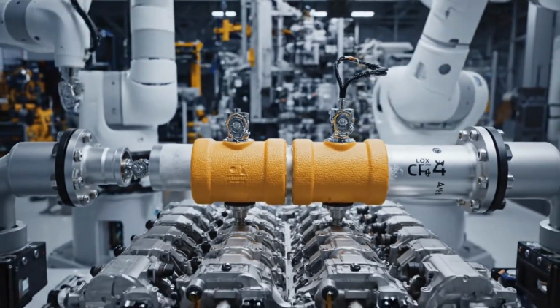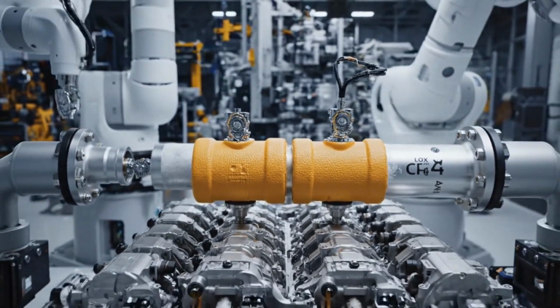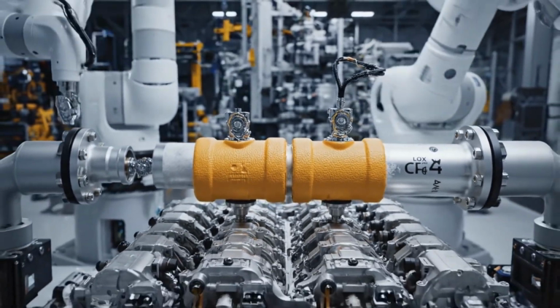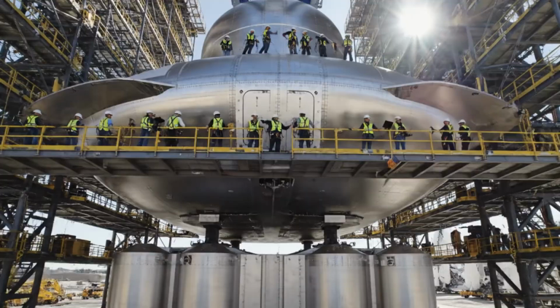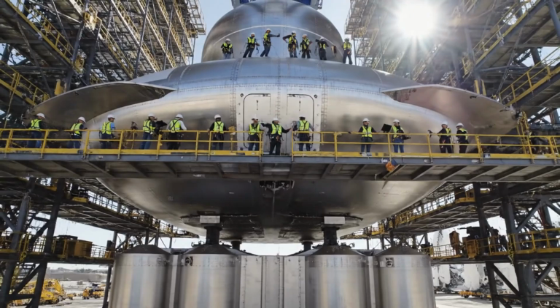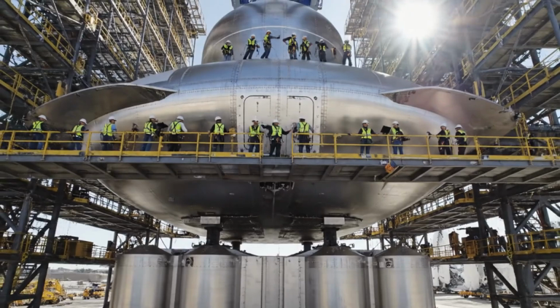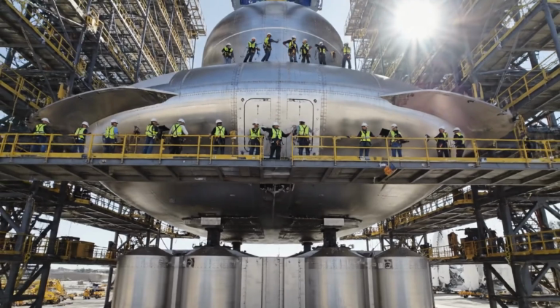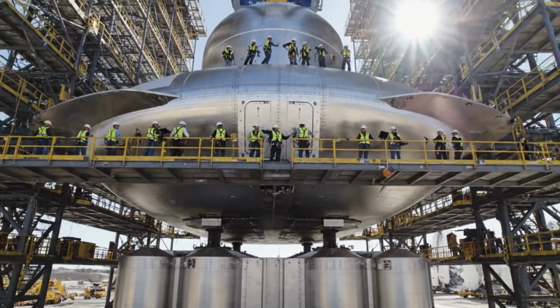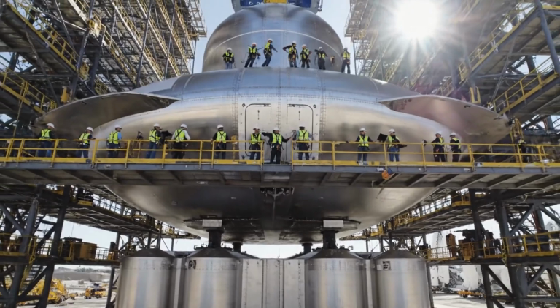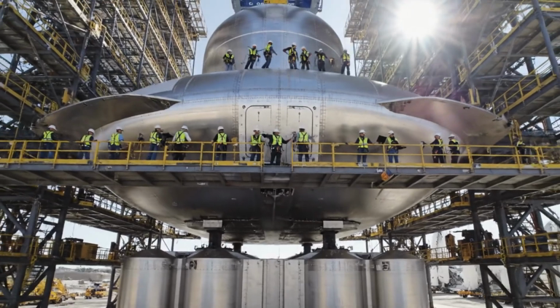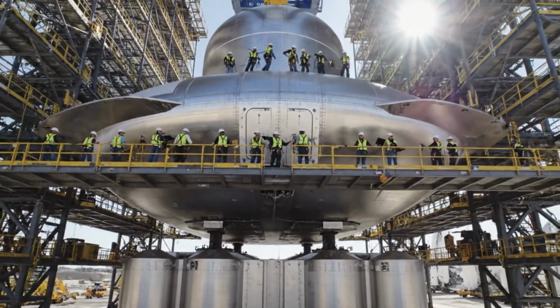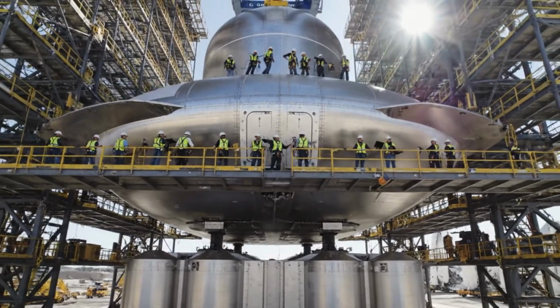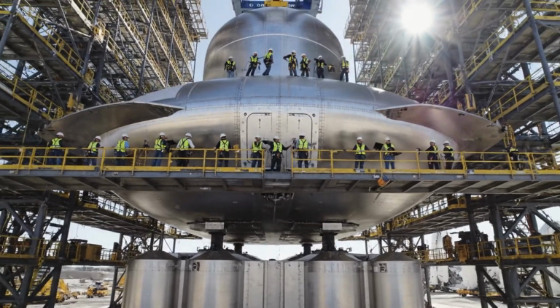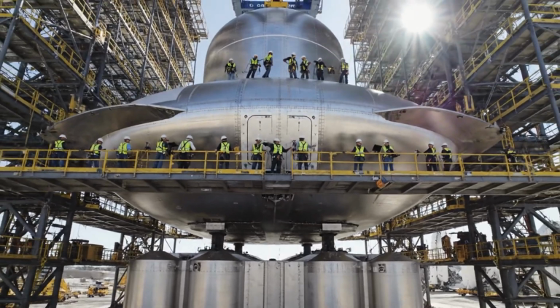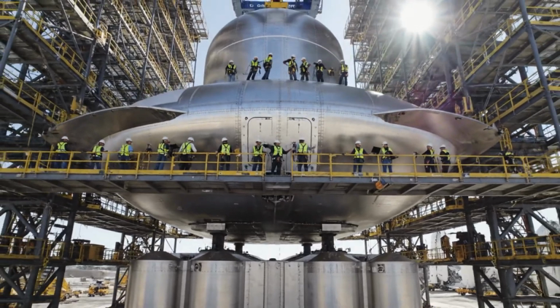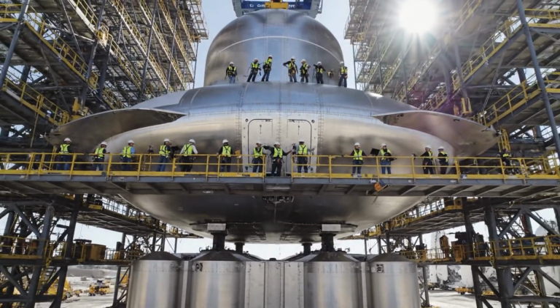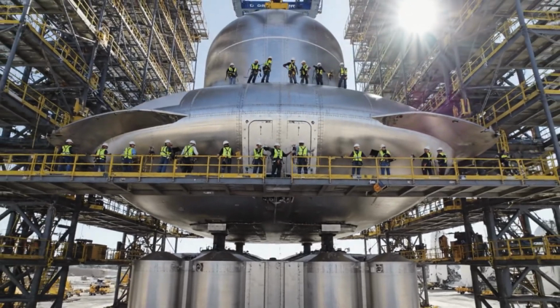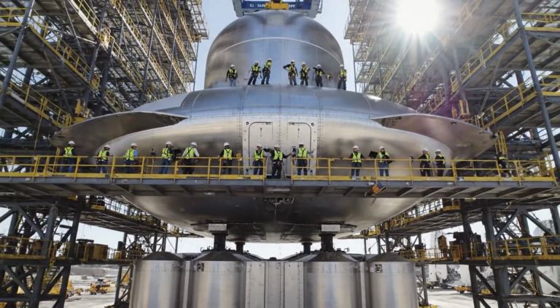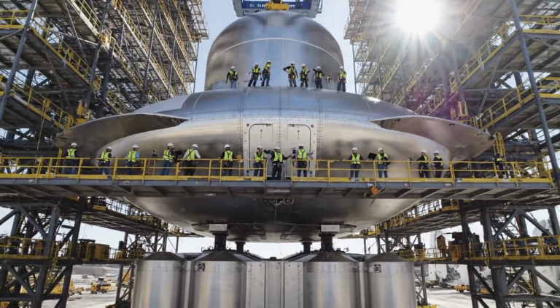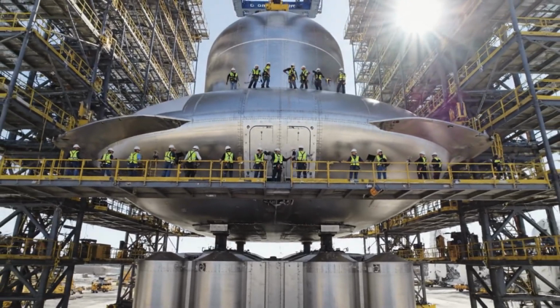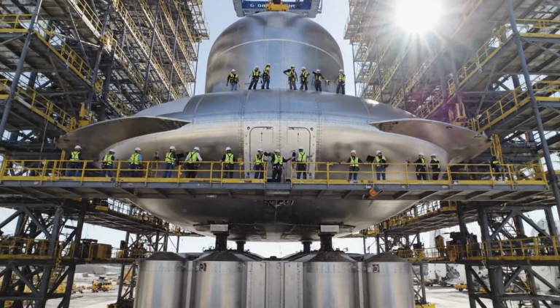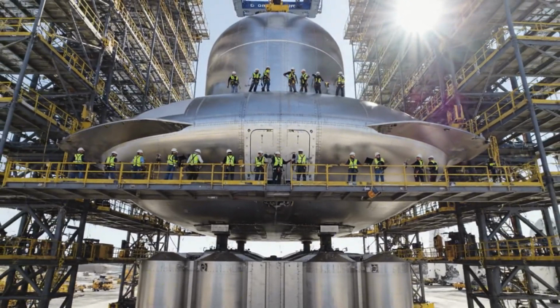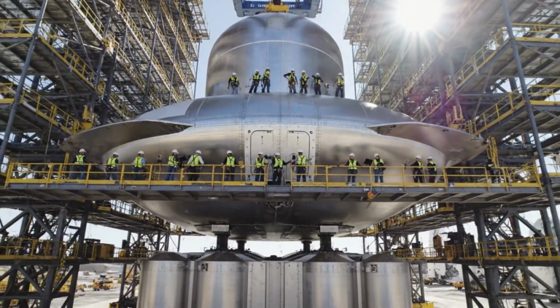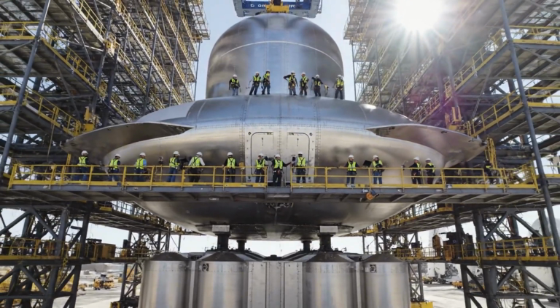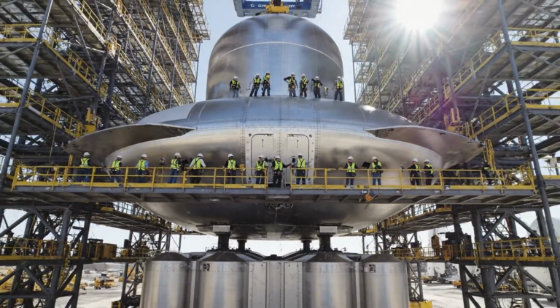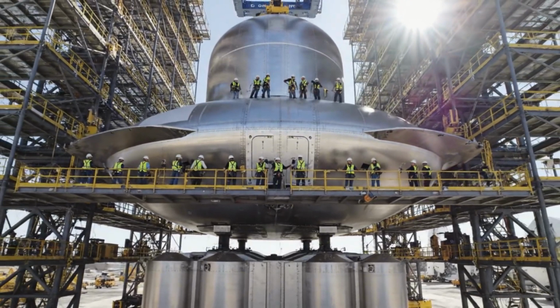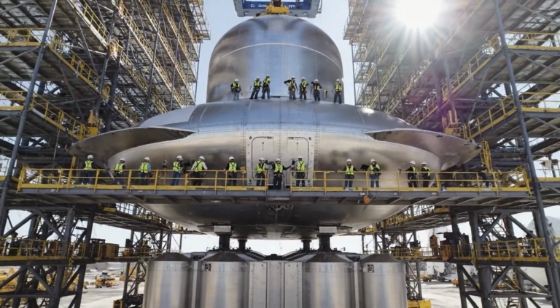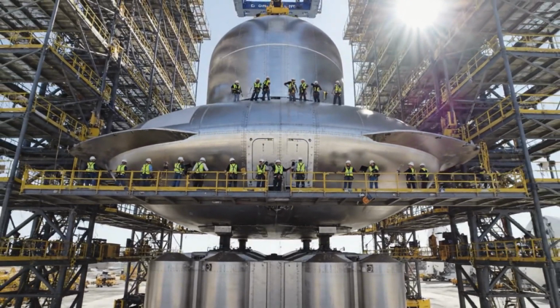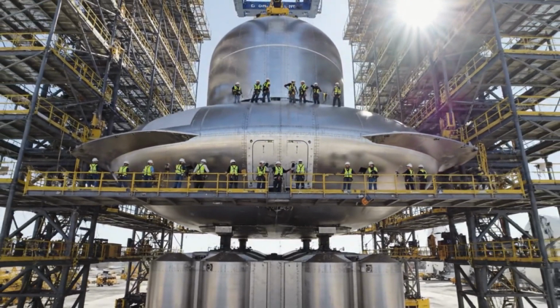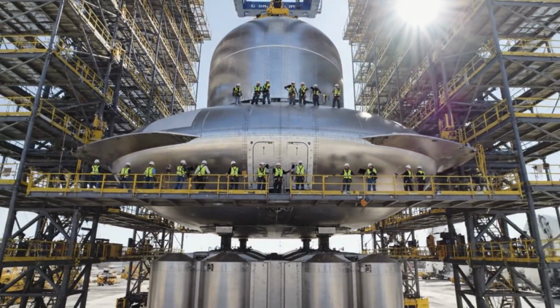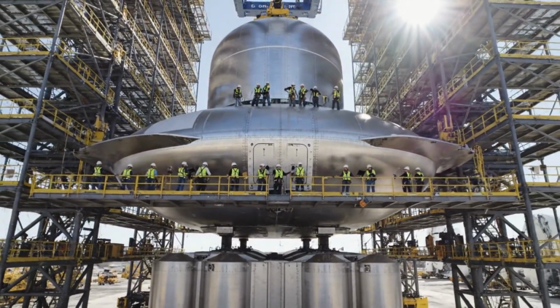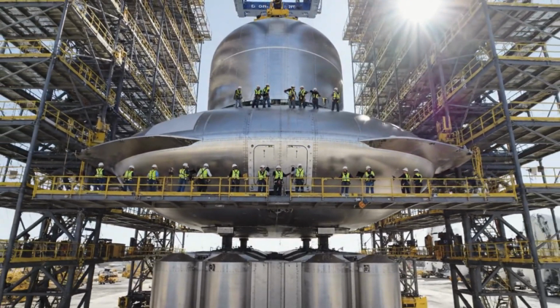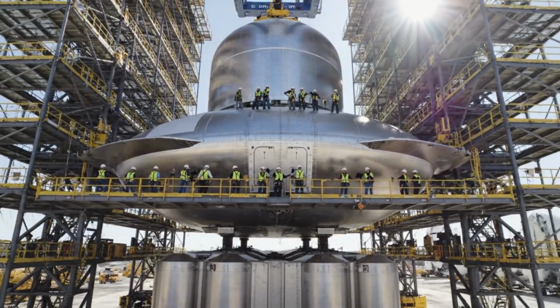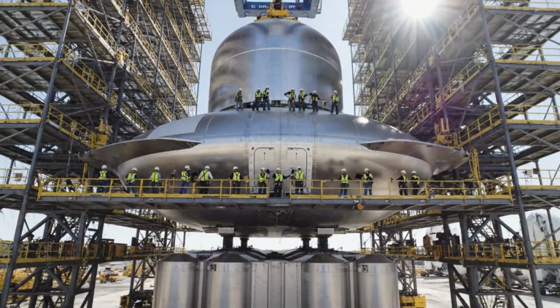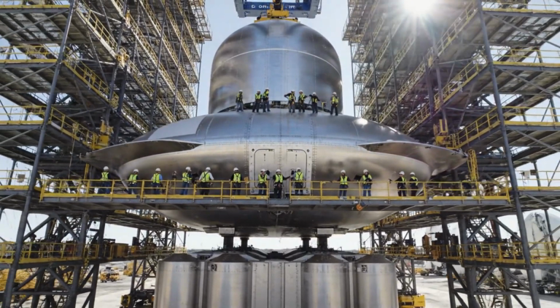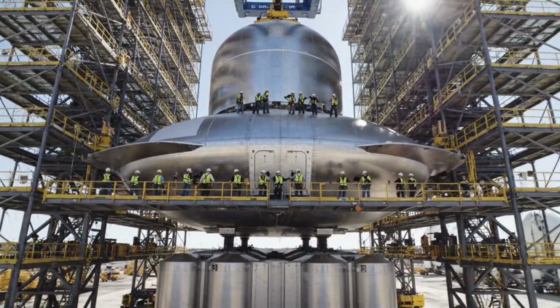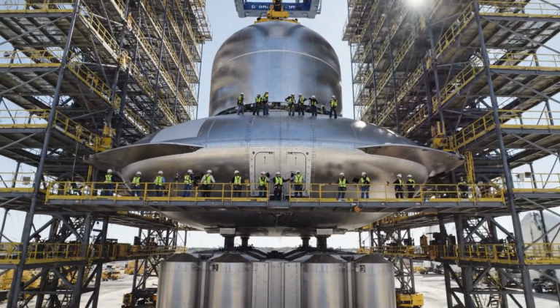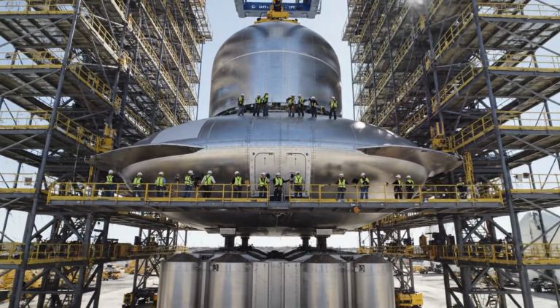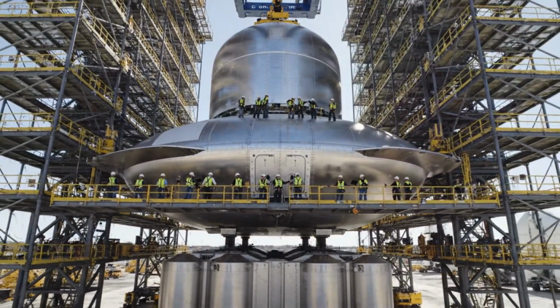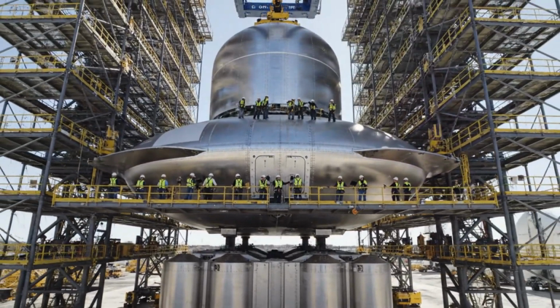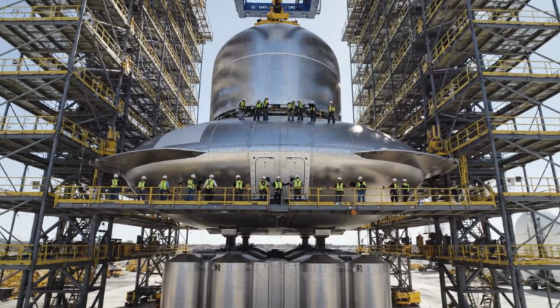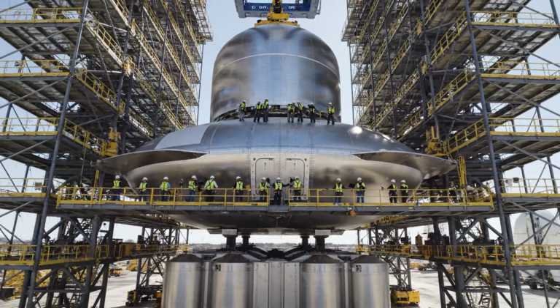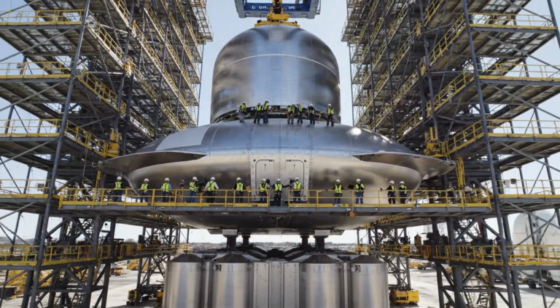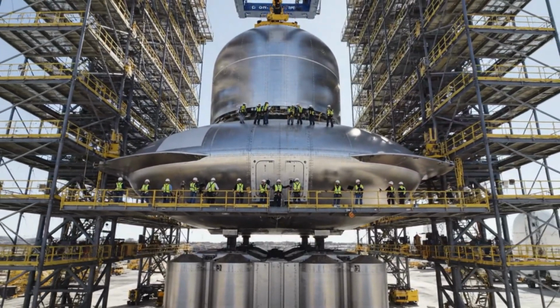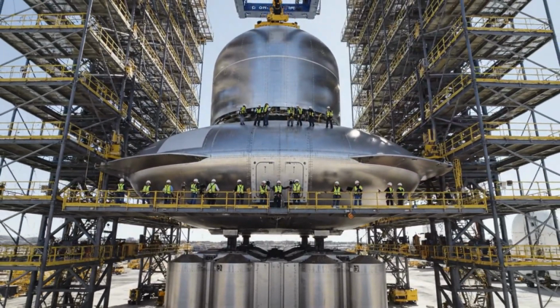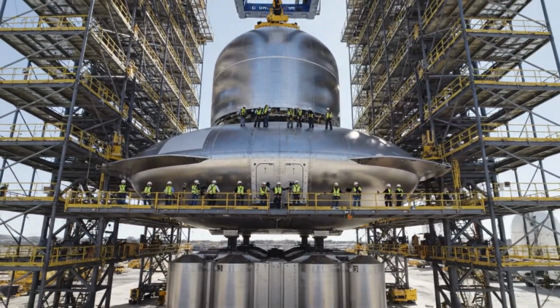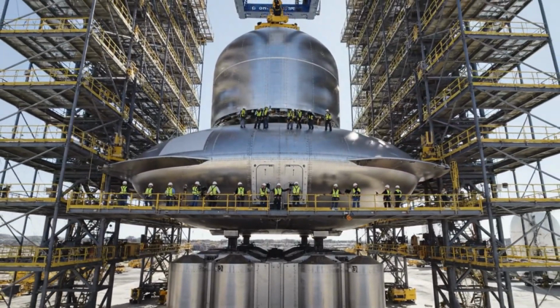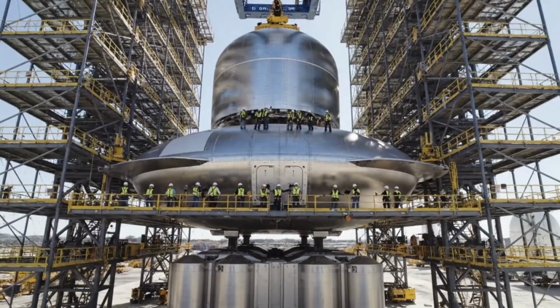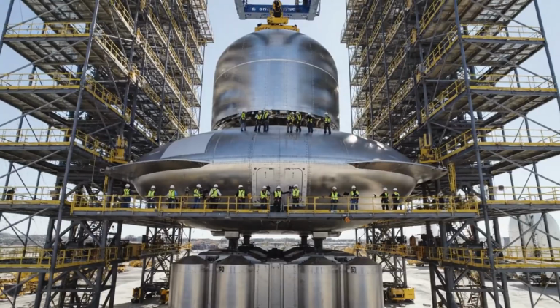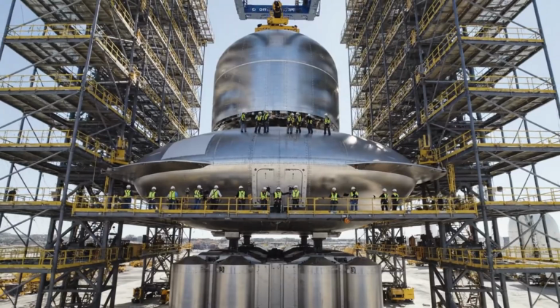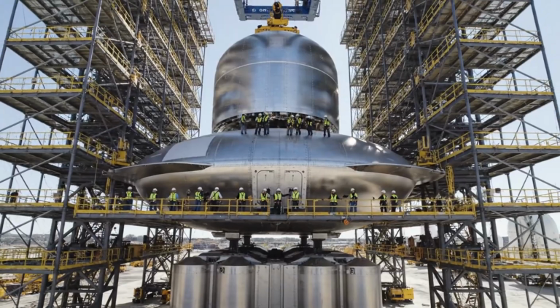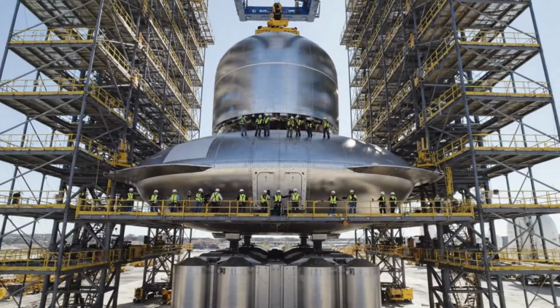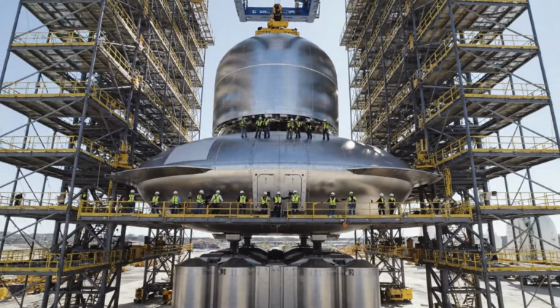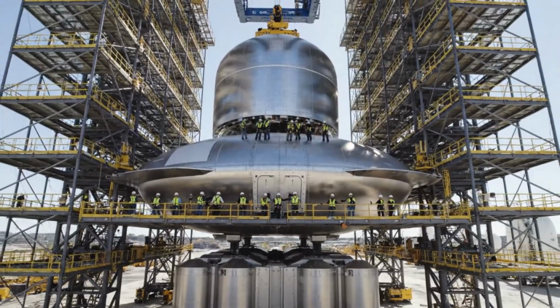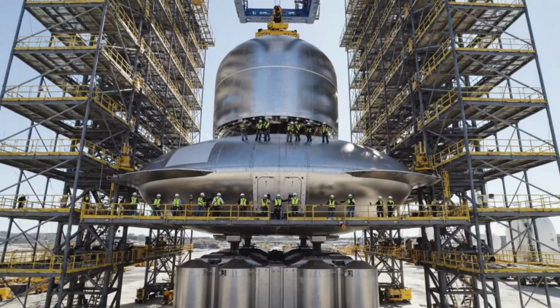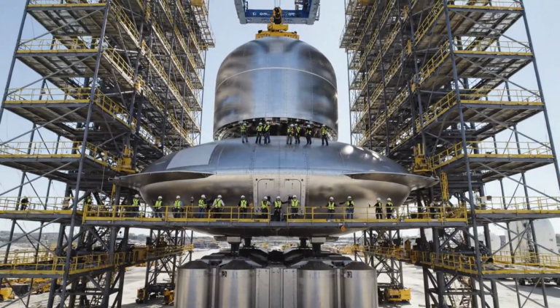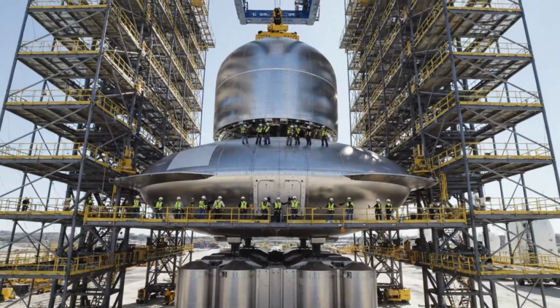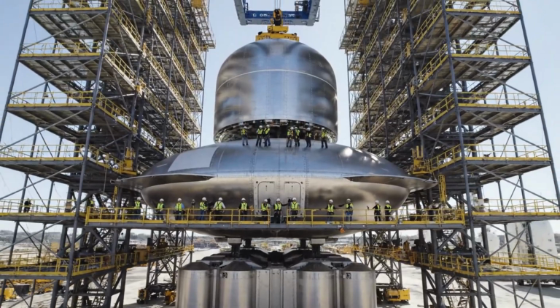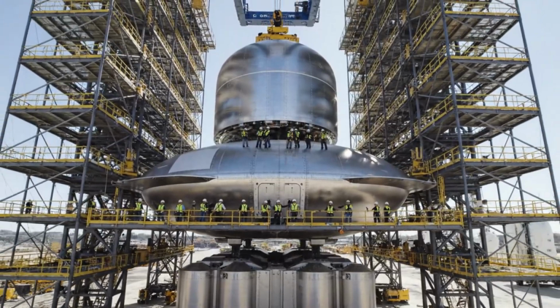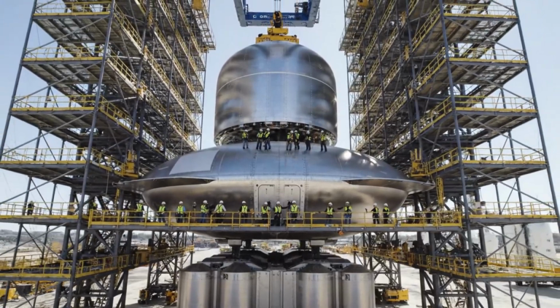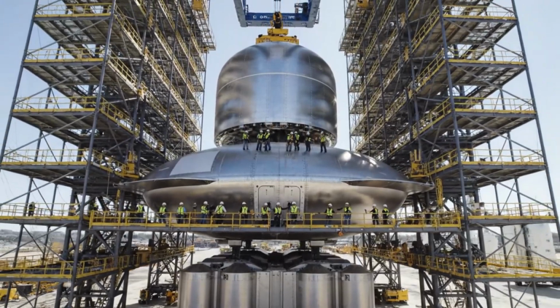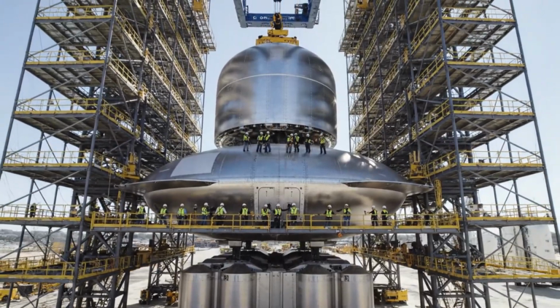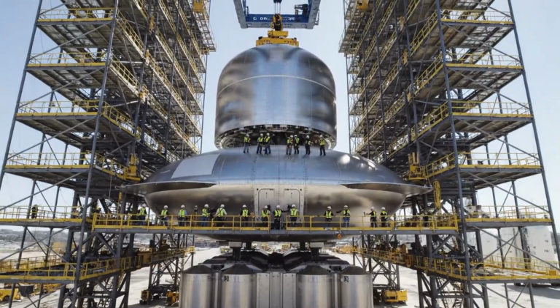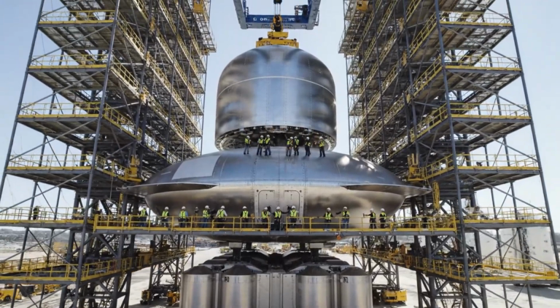All stations report green for stacking. RCS thrusters clear. Confirmed. Pressurization holding steady.